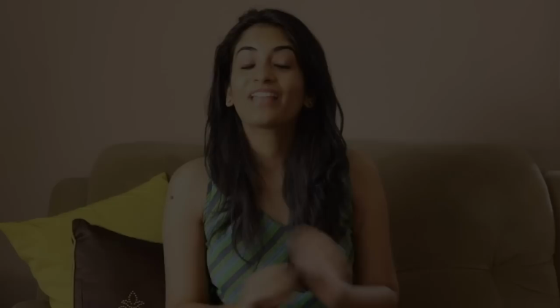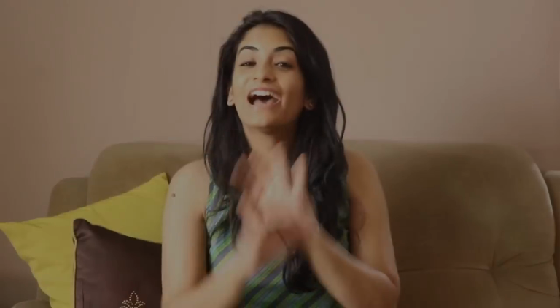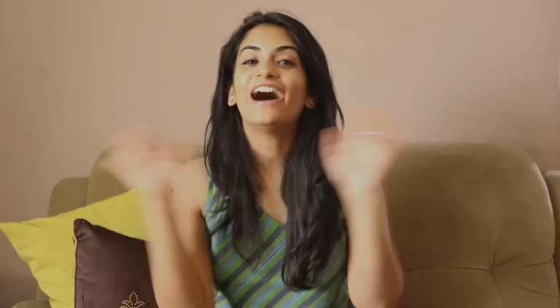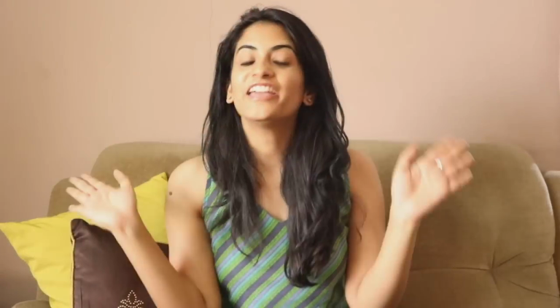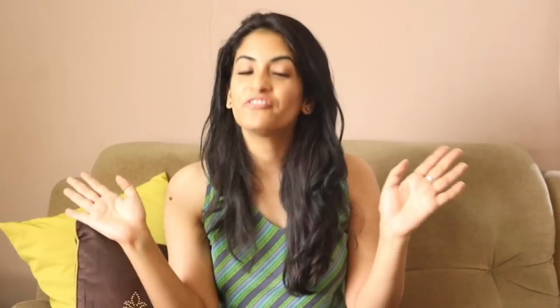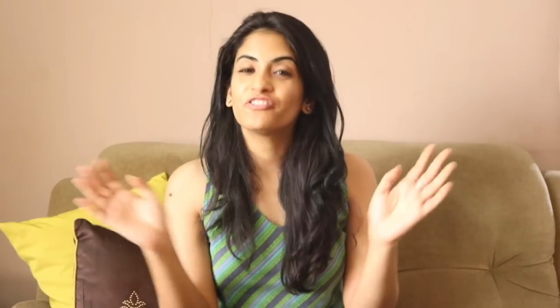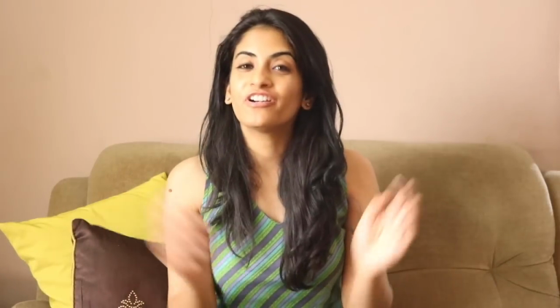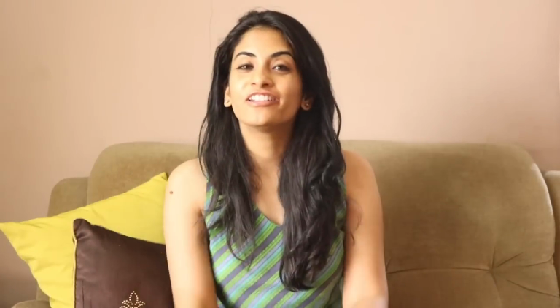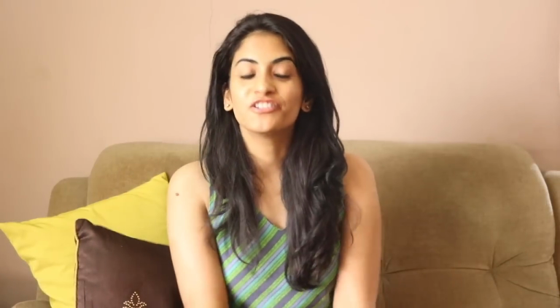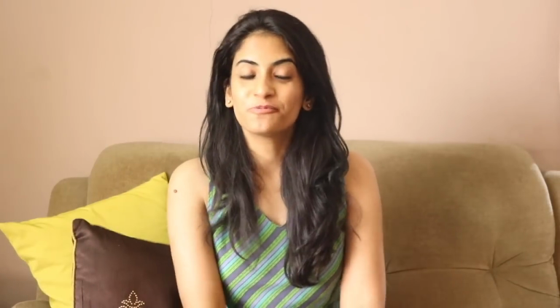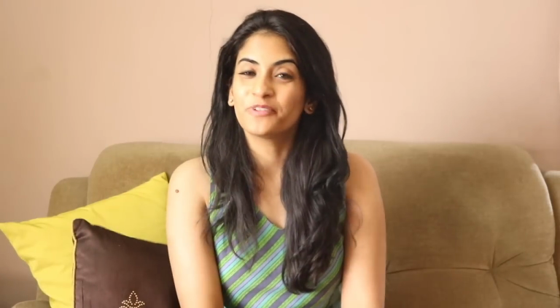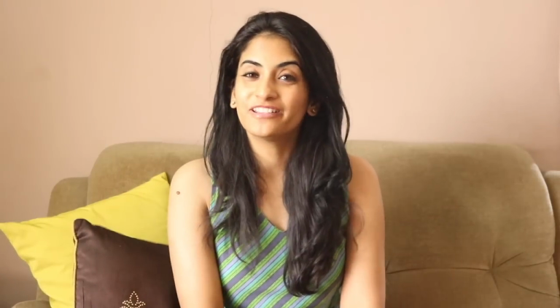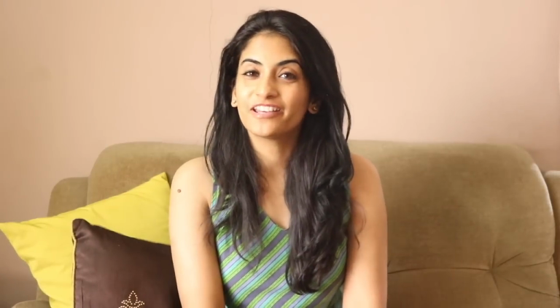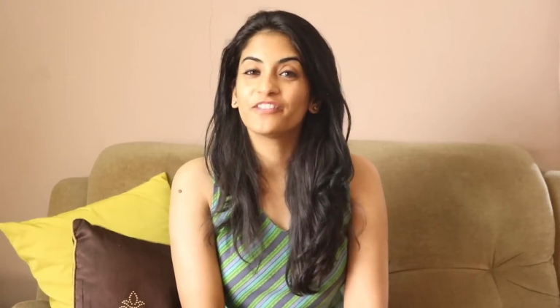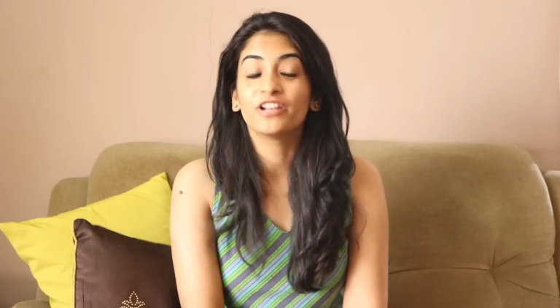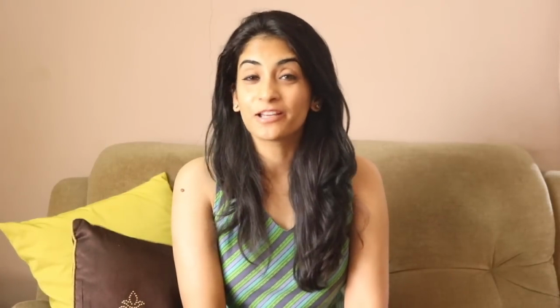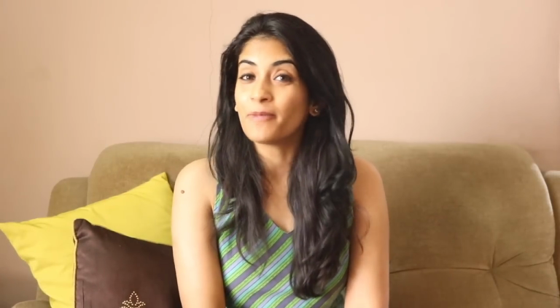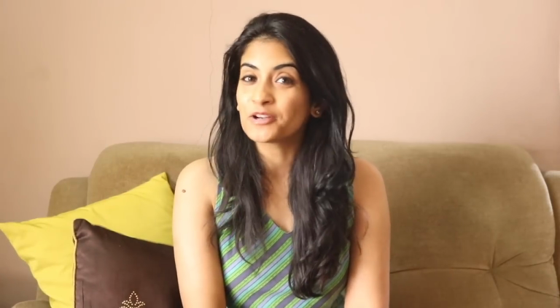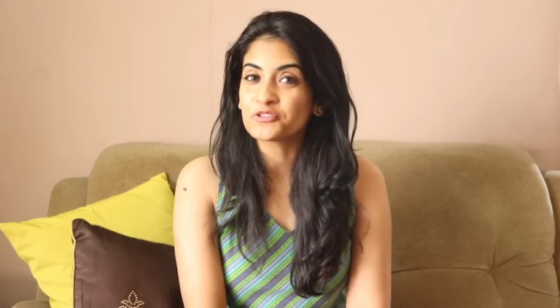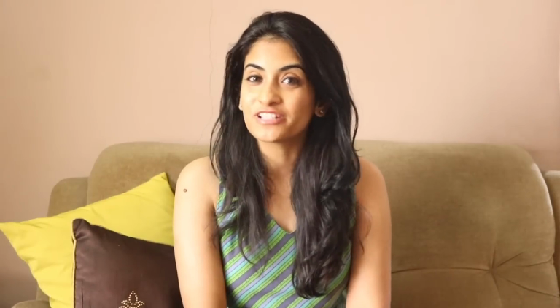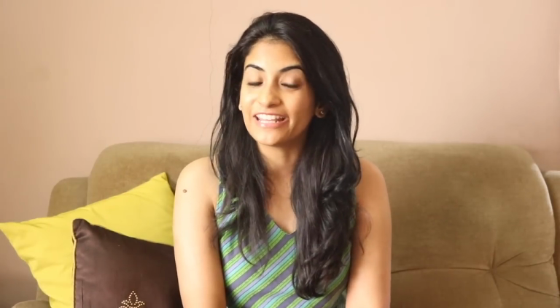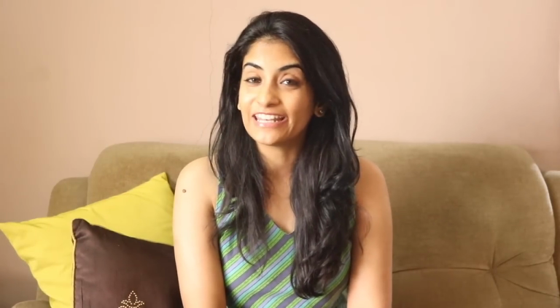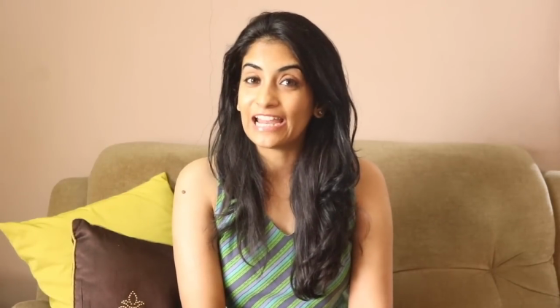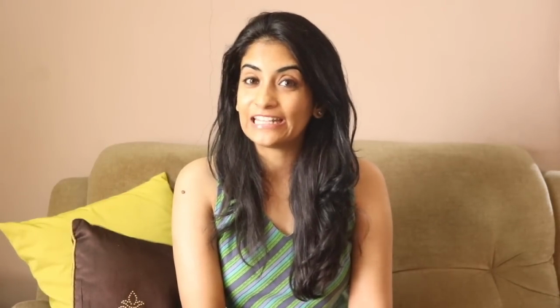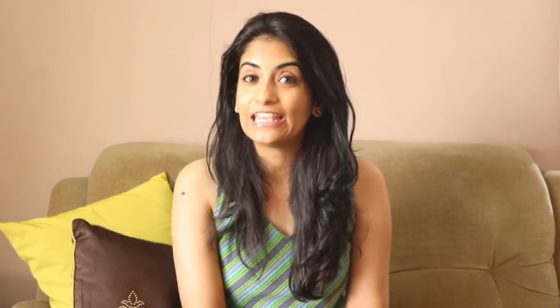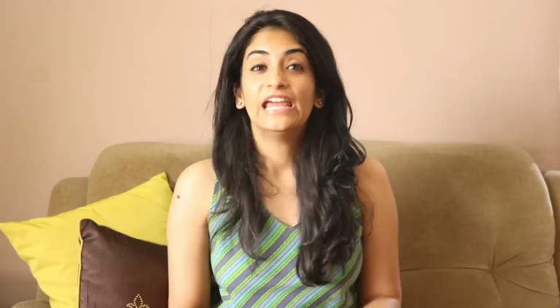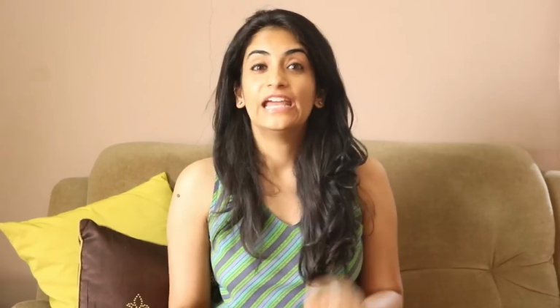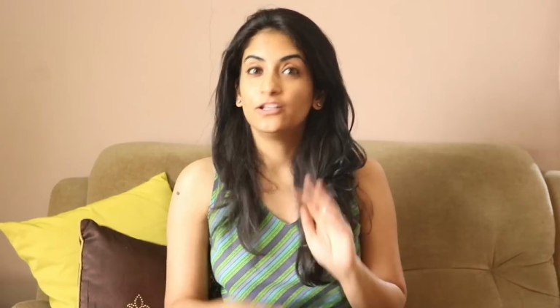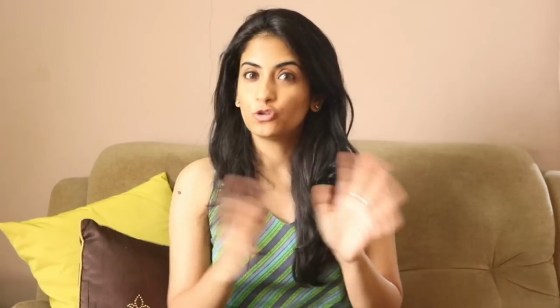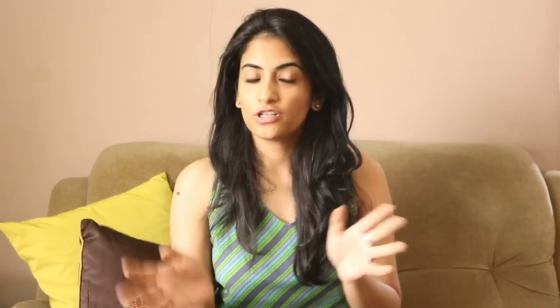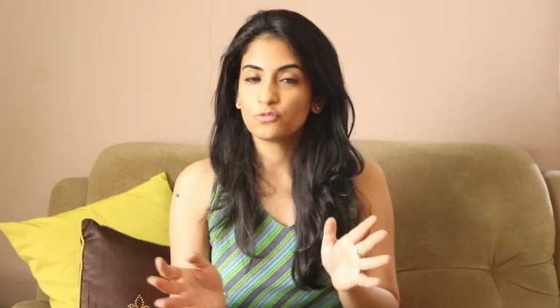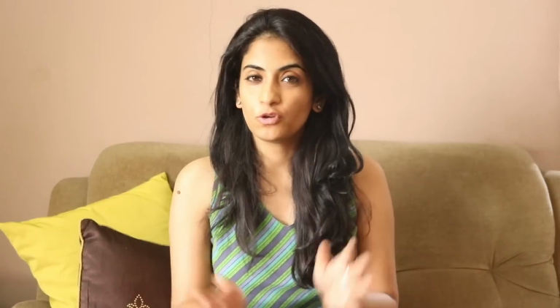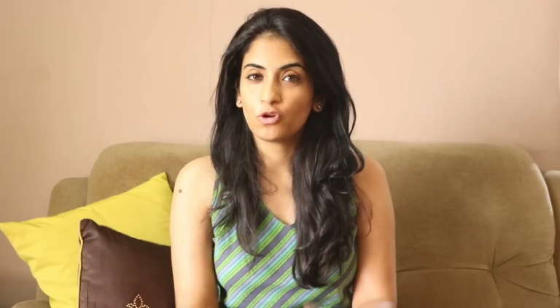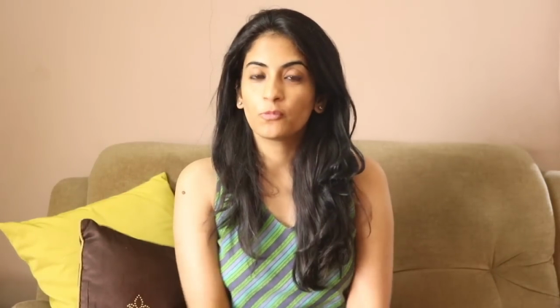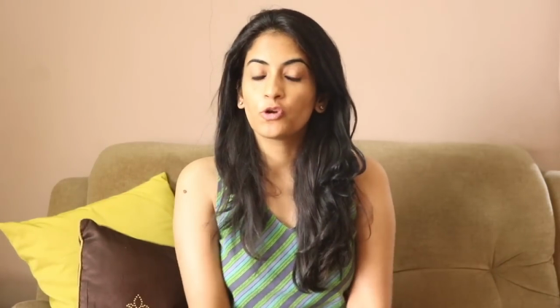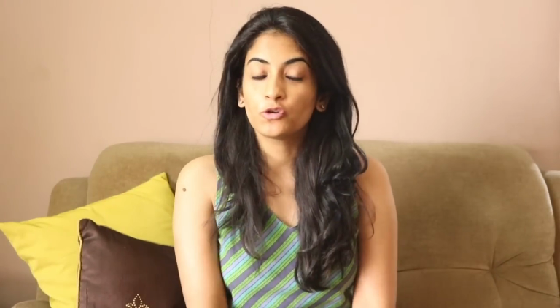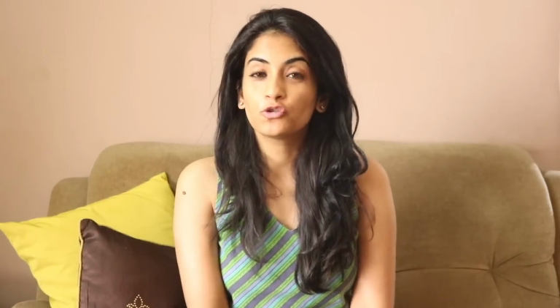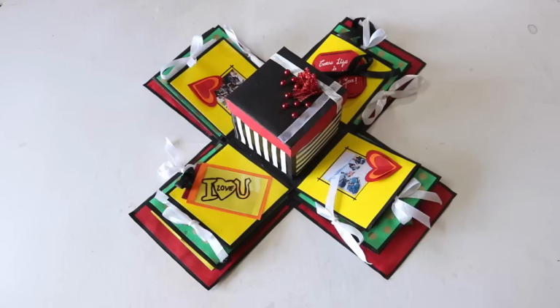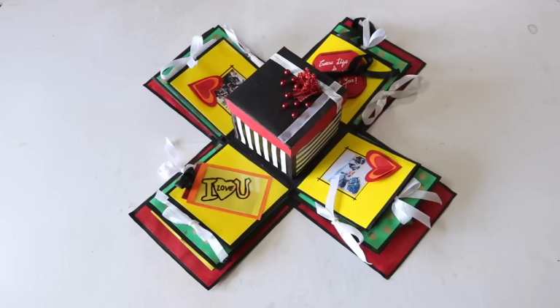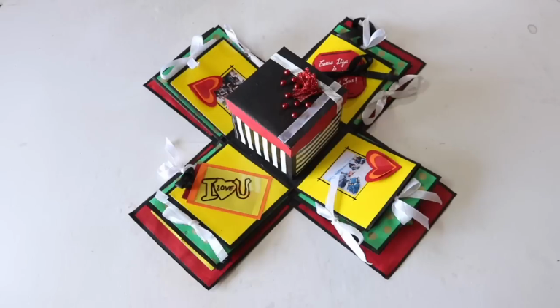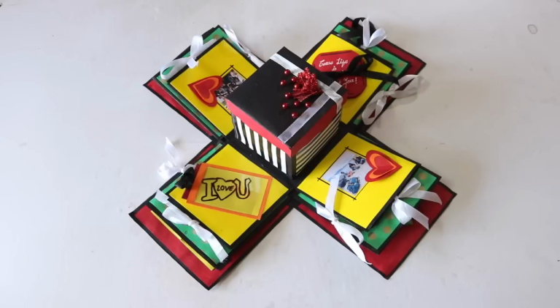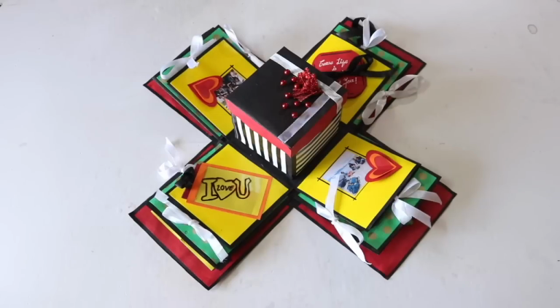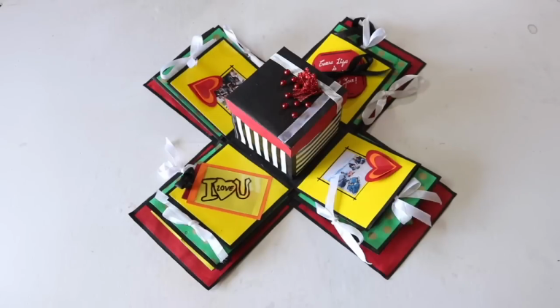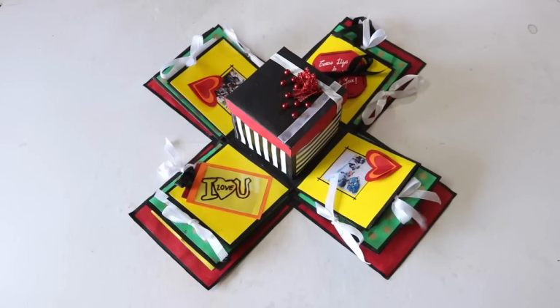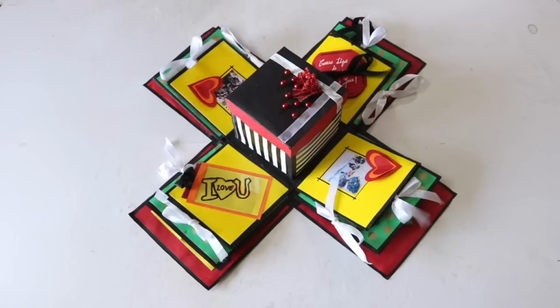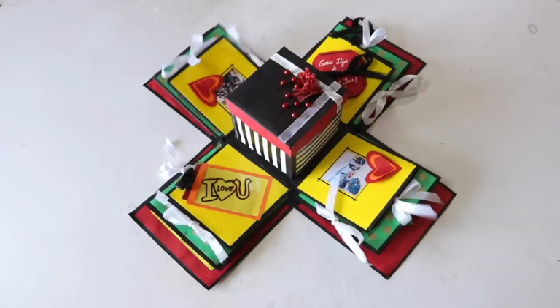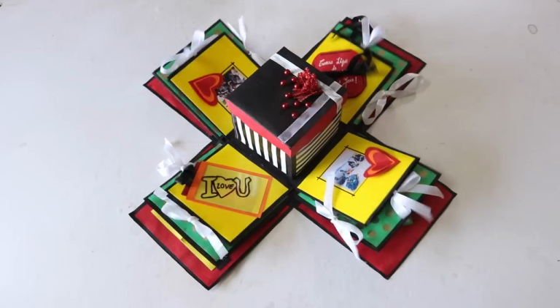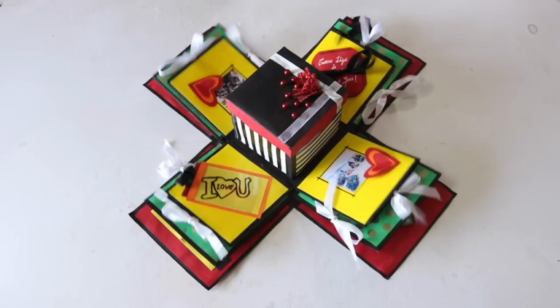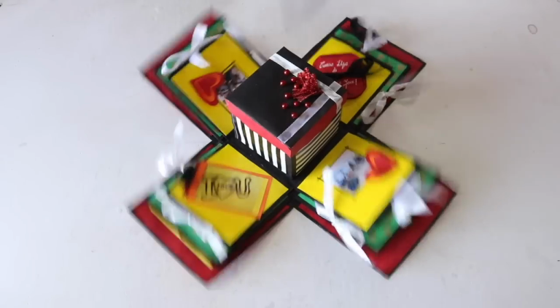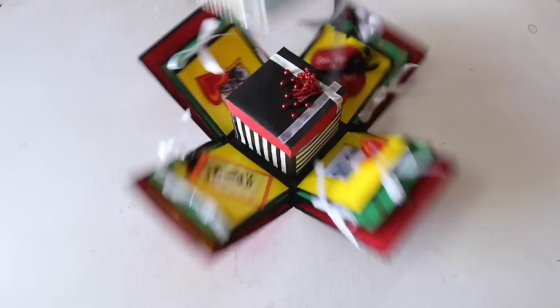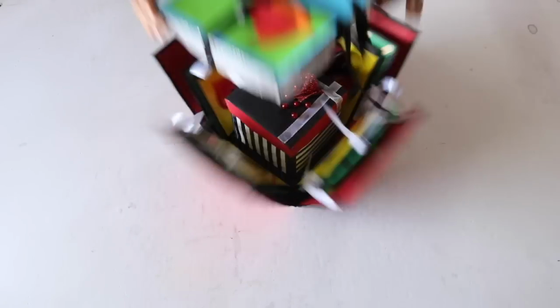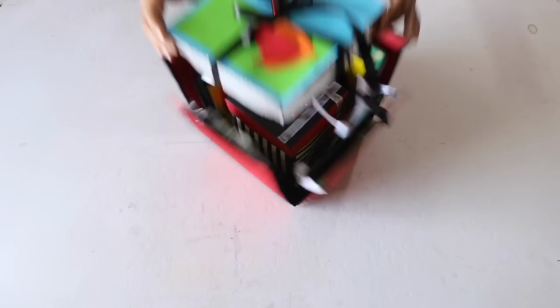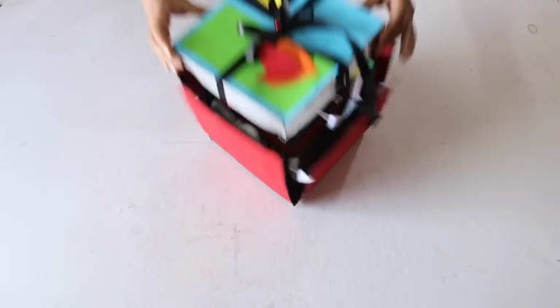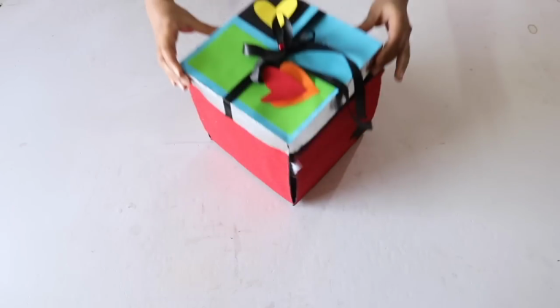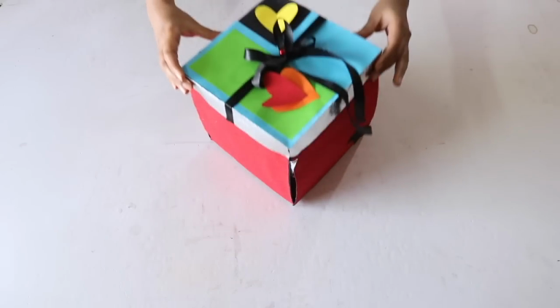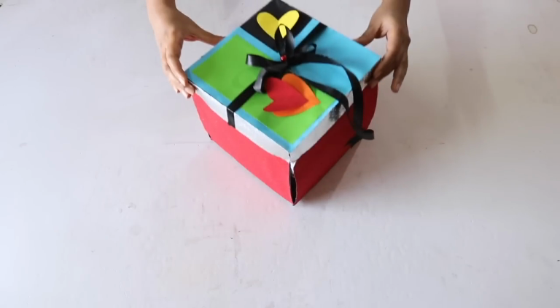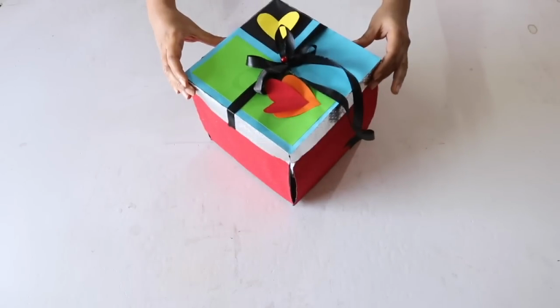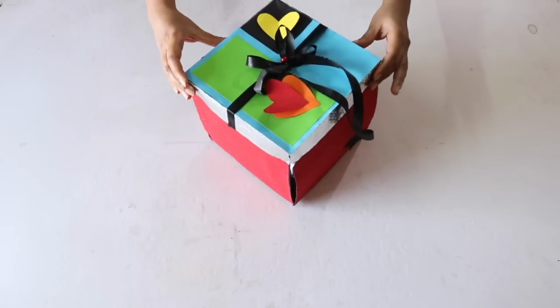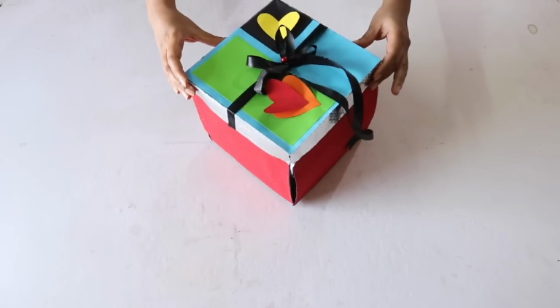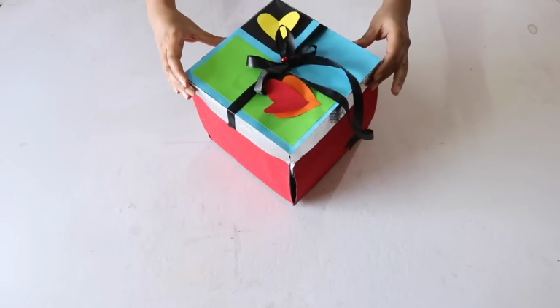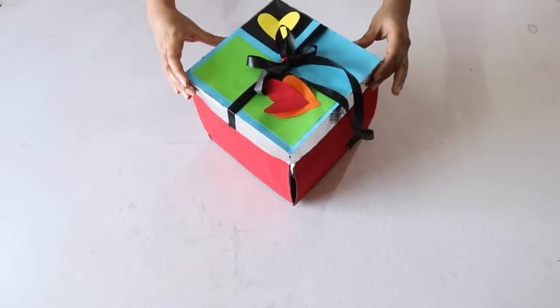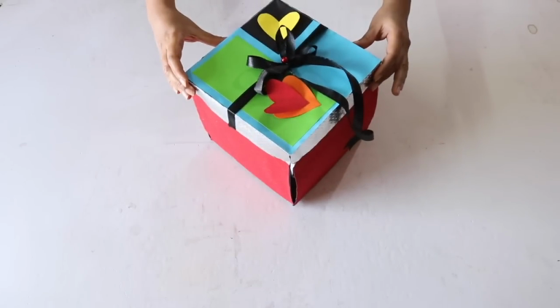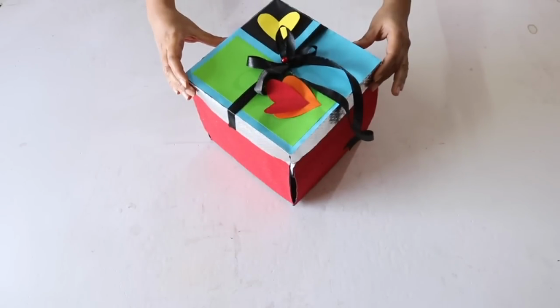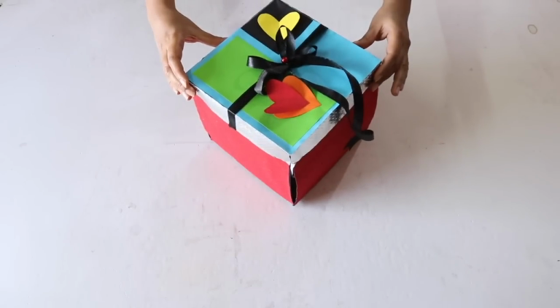Hi everyone, Ishpreet here. Welcome back to Slick and Naughty. In today's video, I'm going to show you how to make an explosion box or an exploding box.